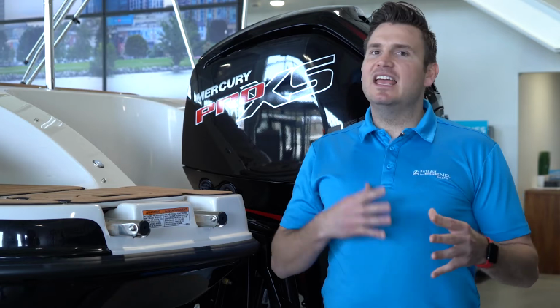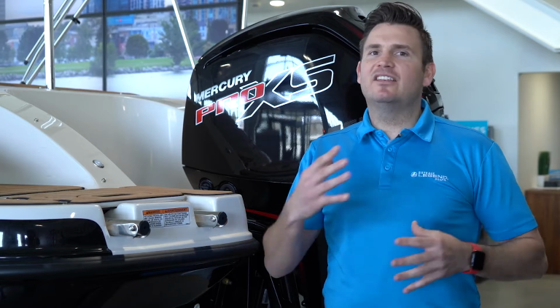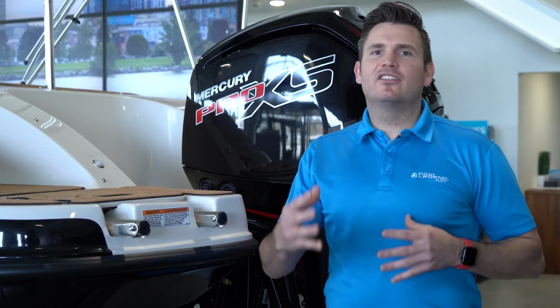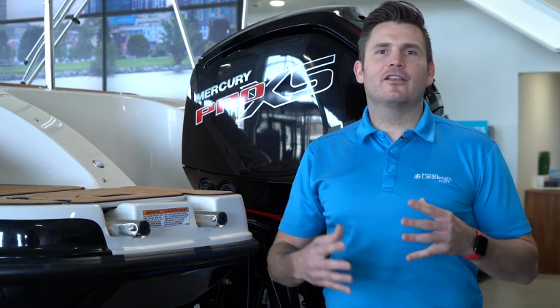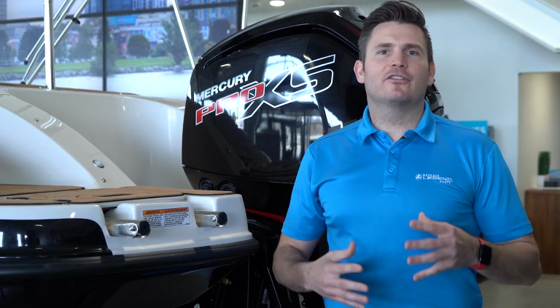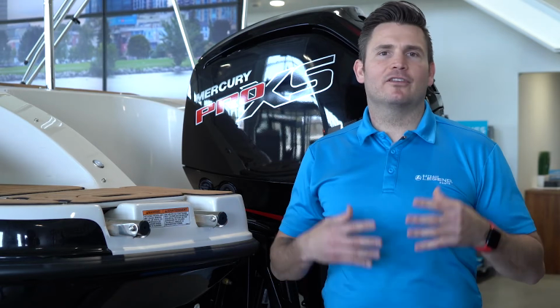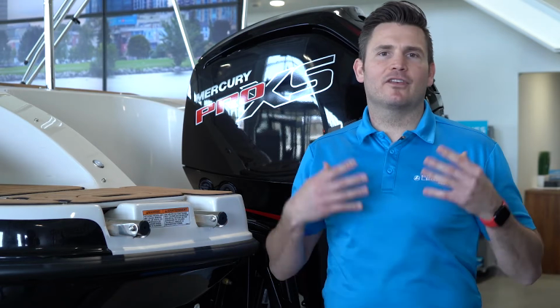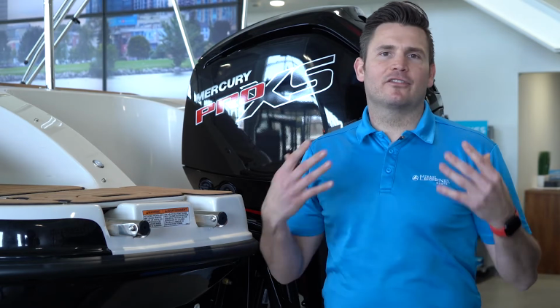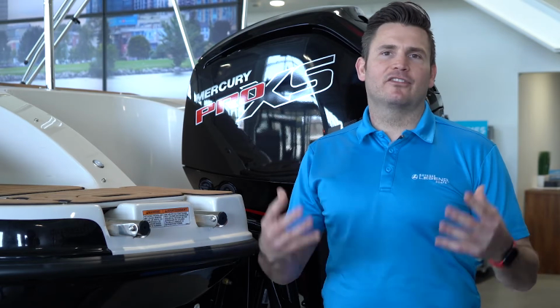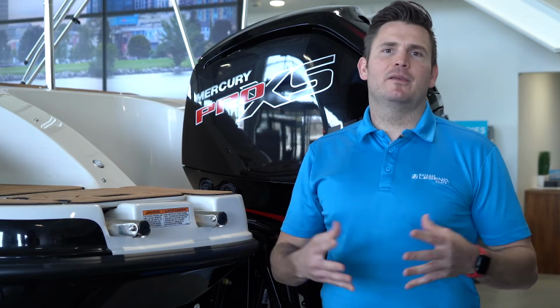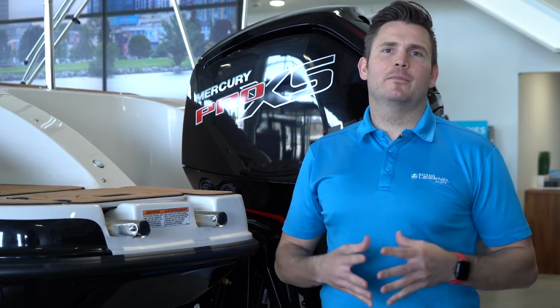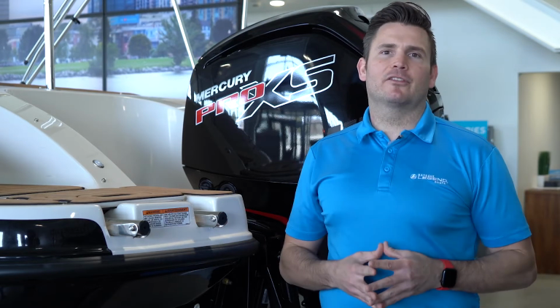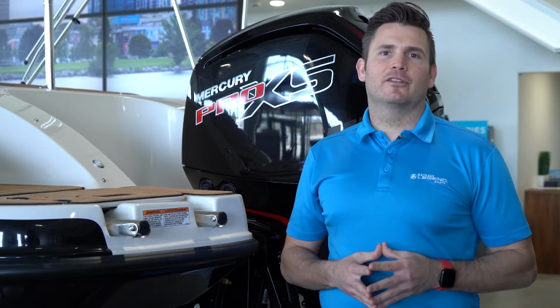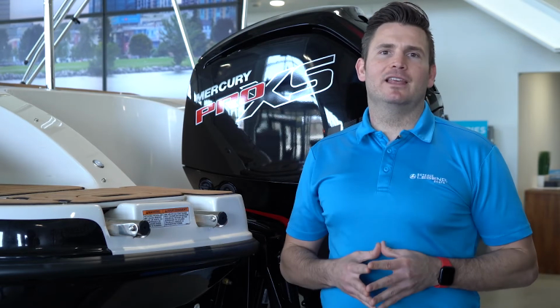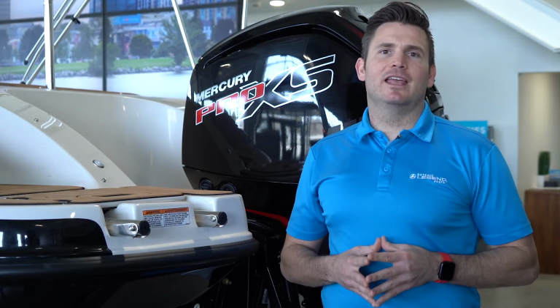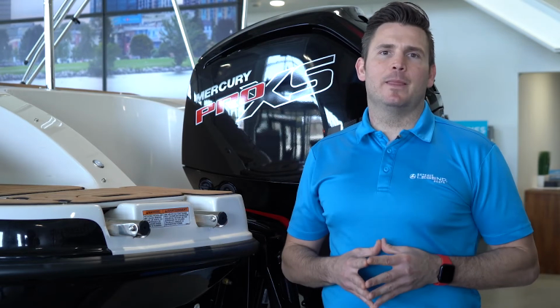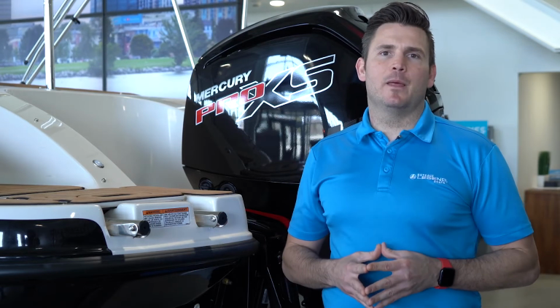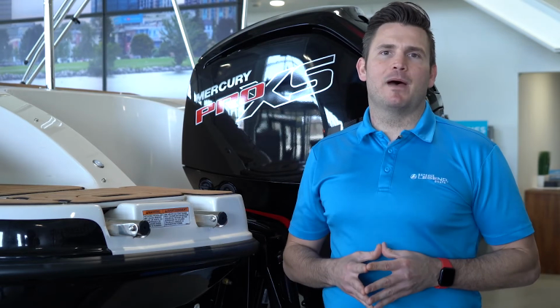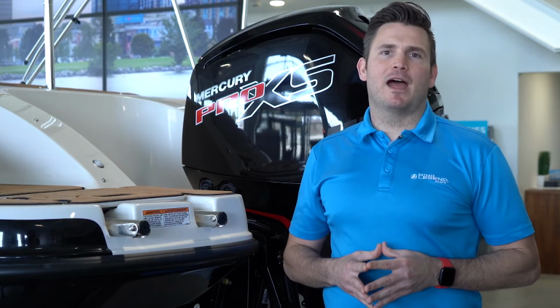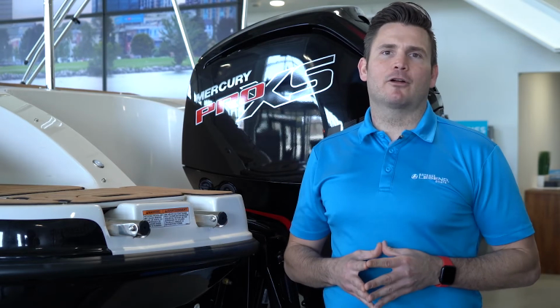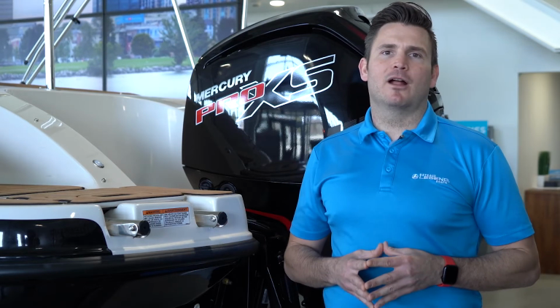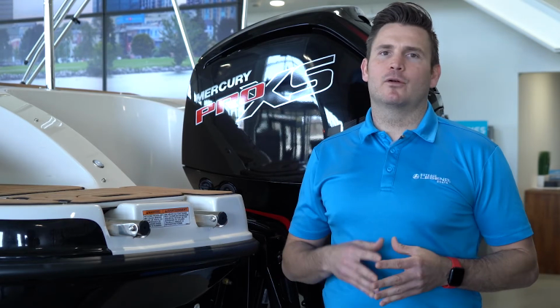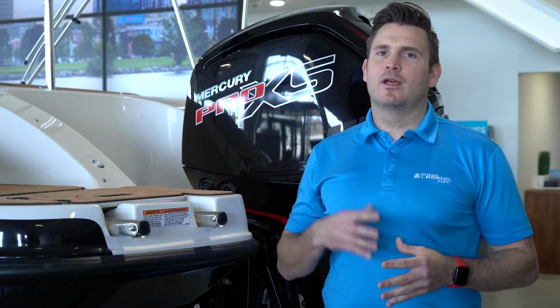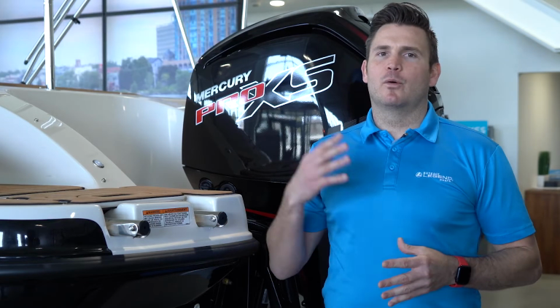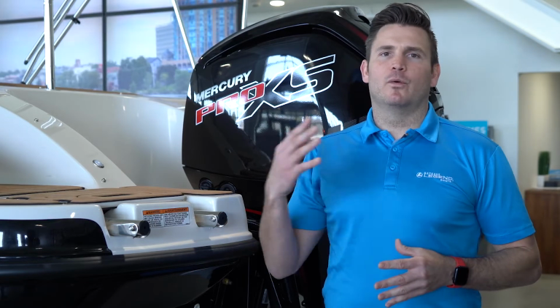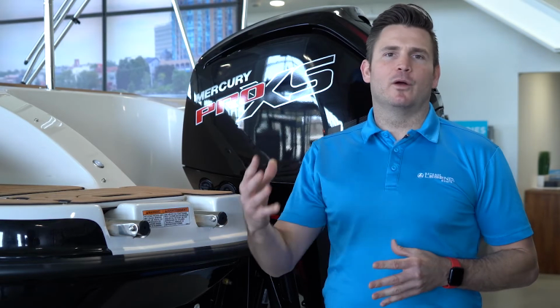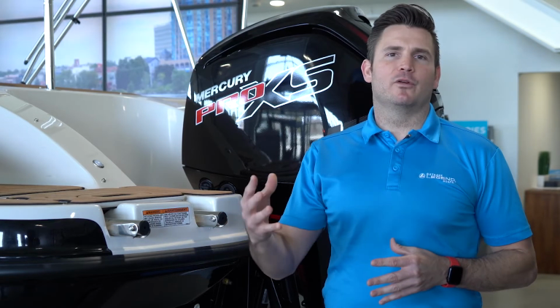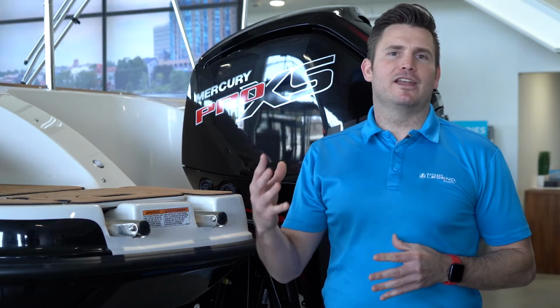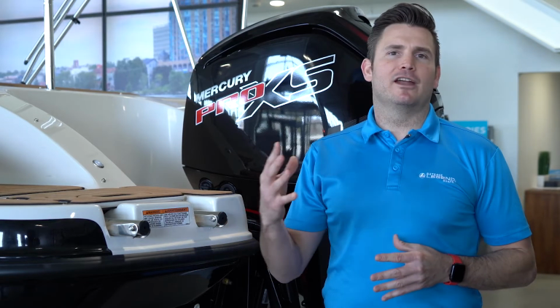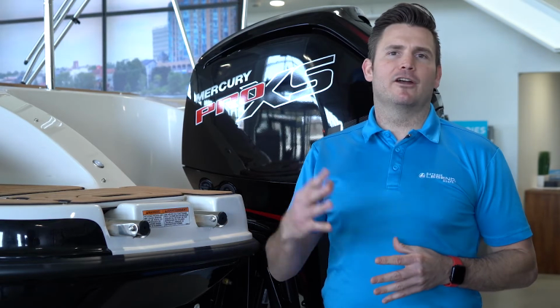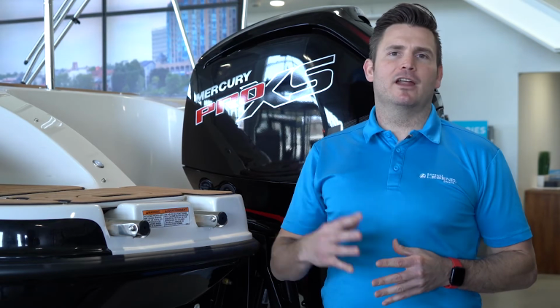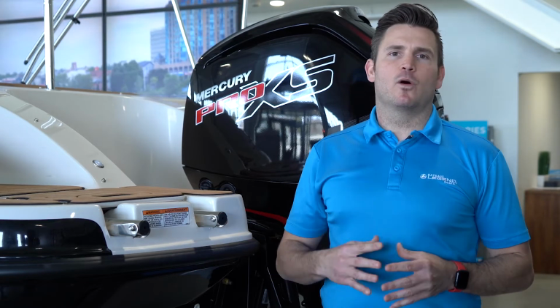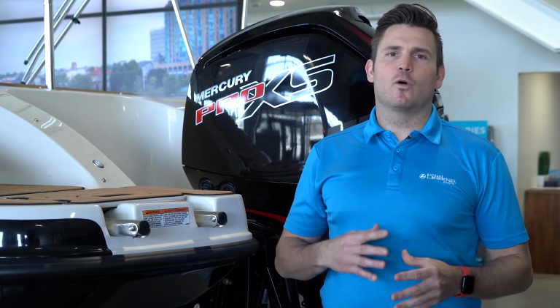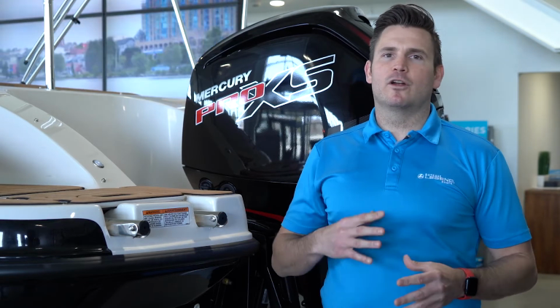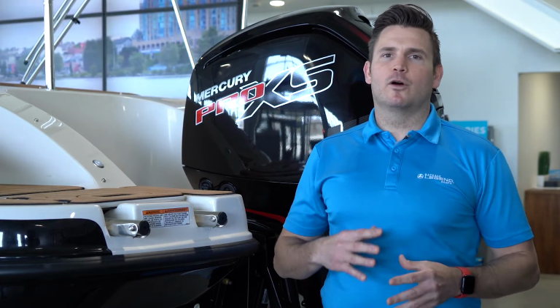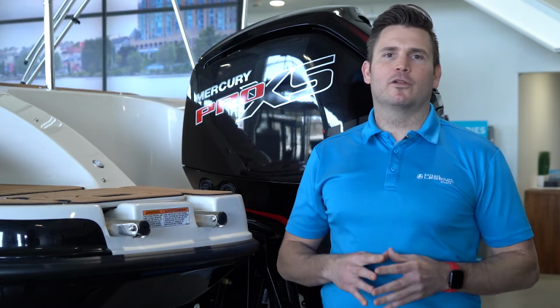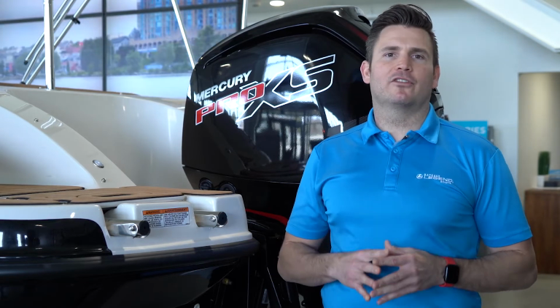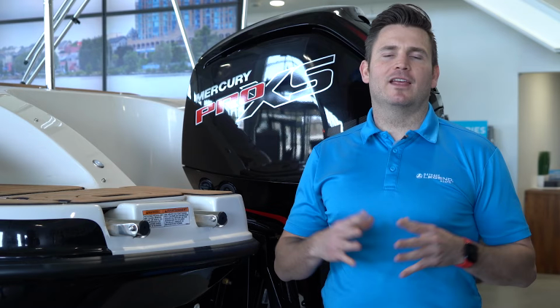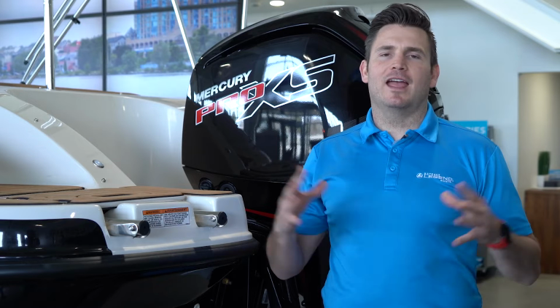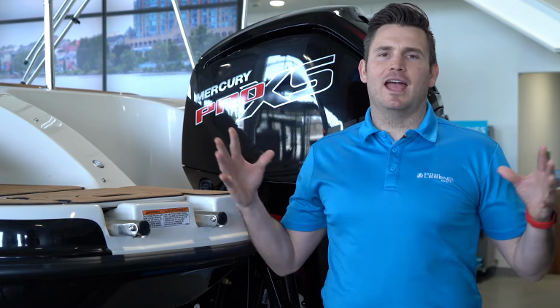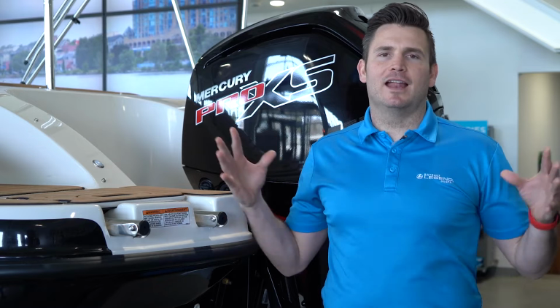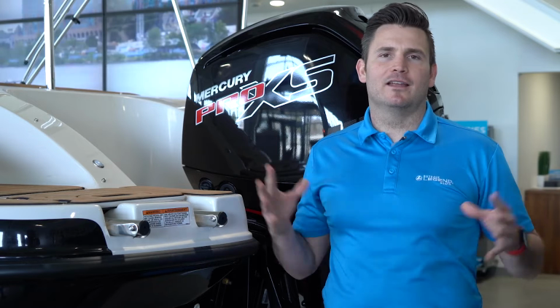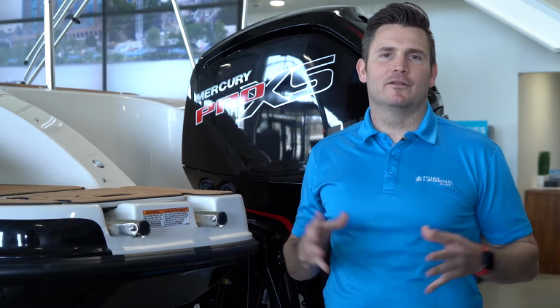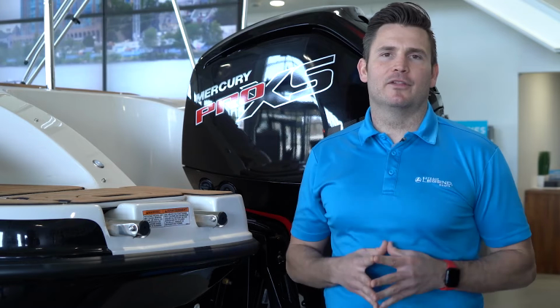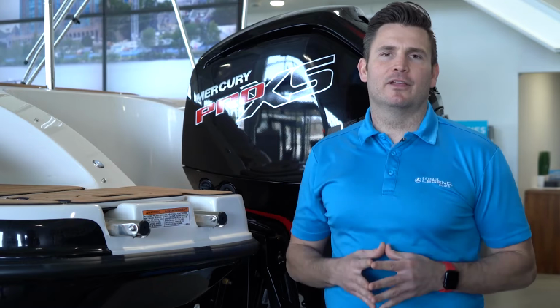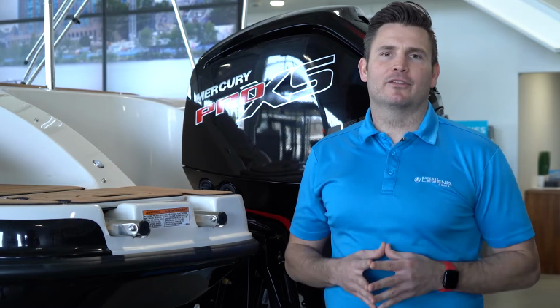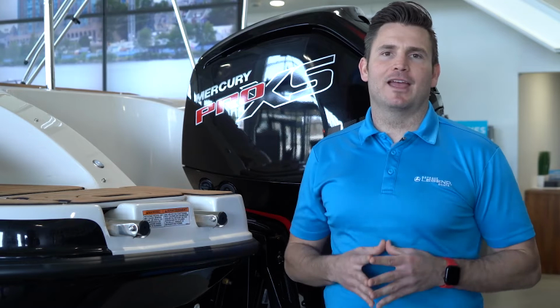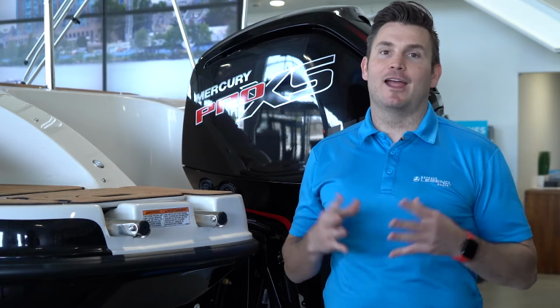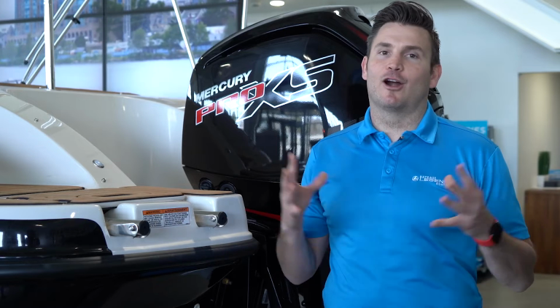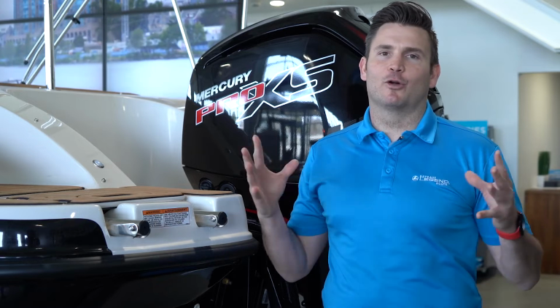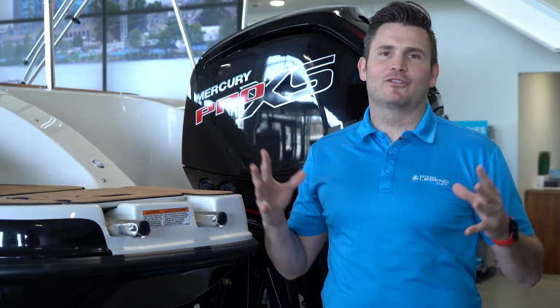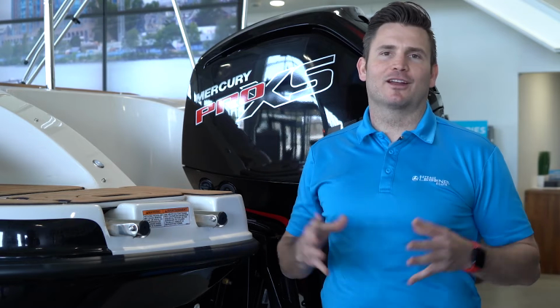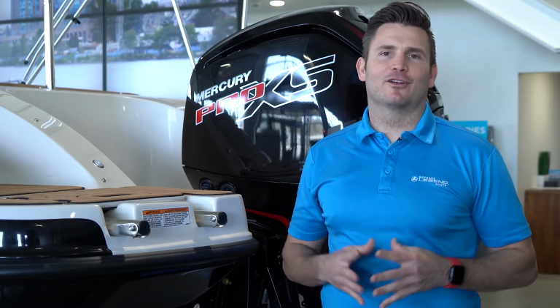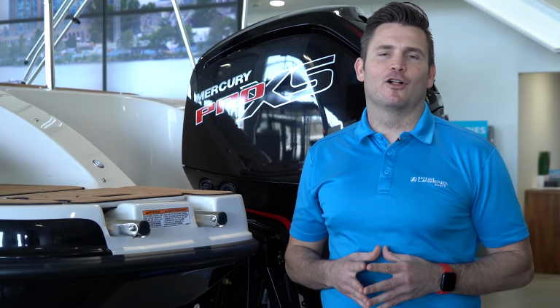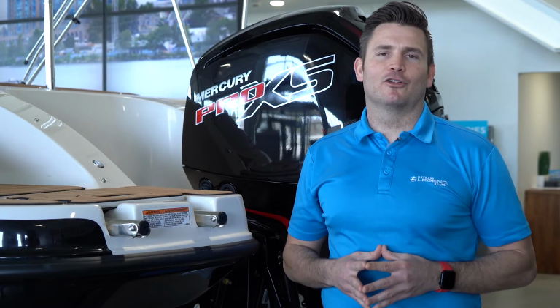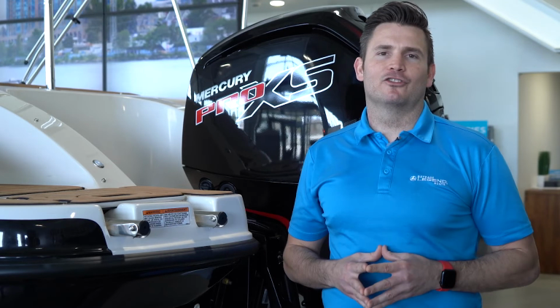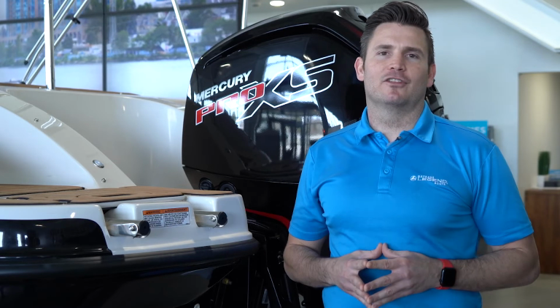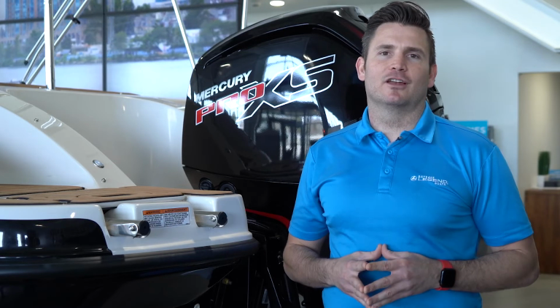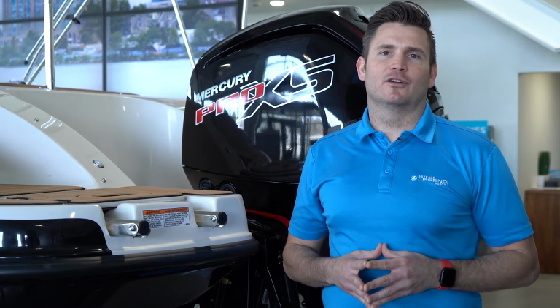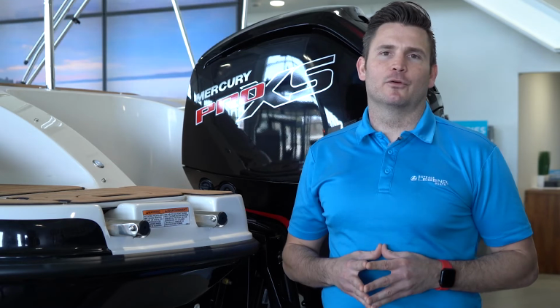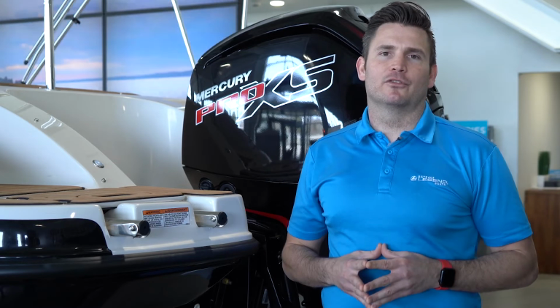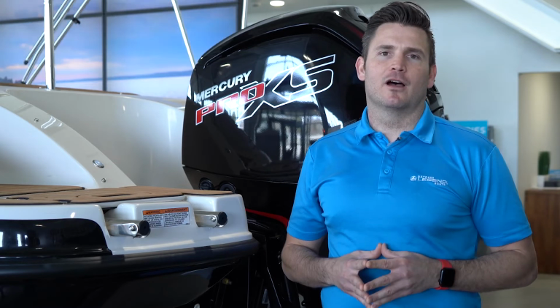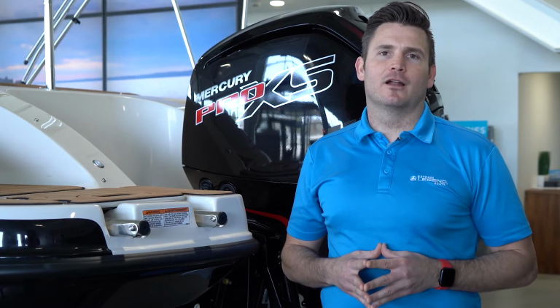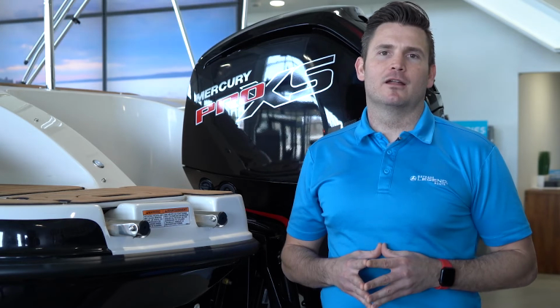It does this seamlessly in the background, without you ever hearing or noticing the ARO technology at work.